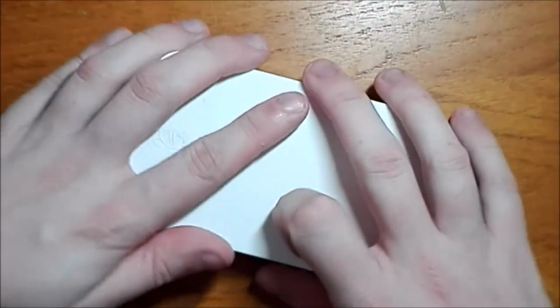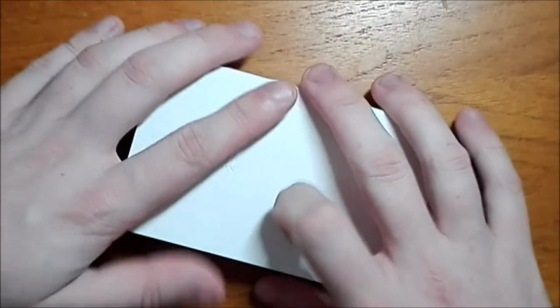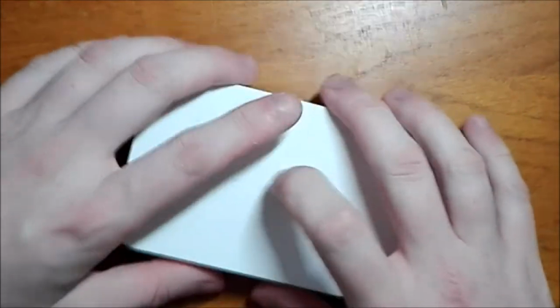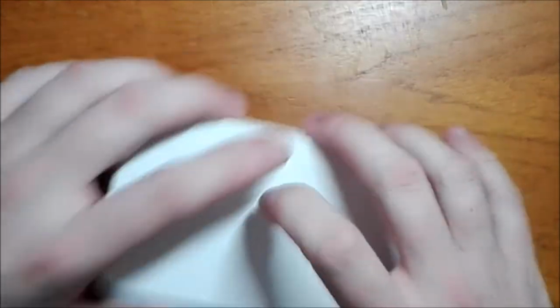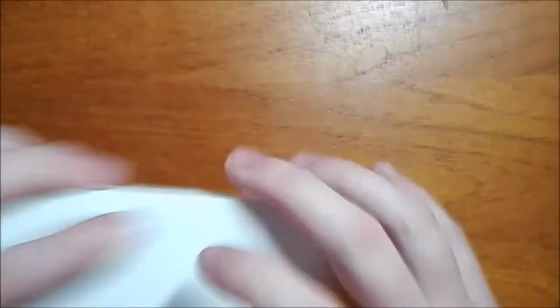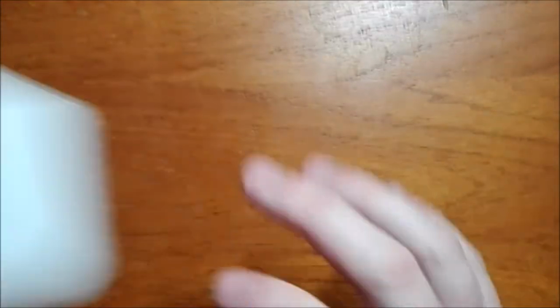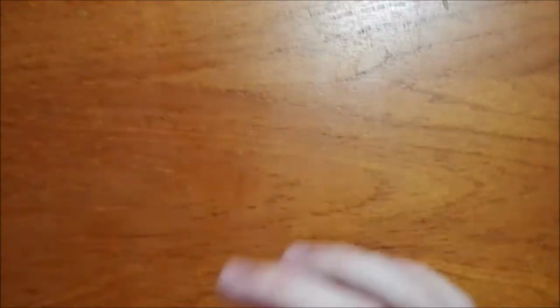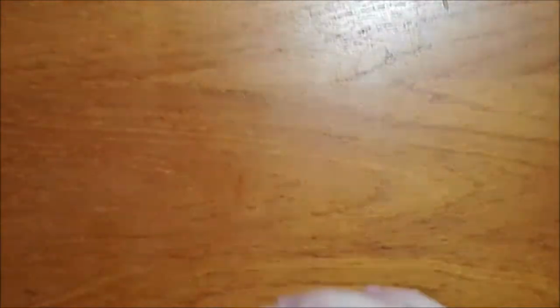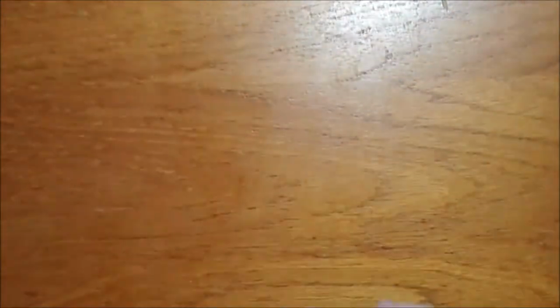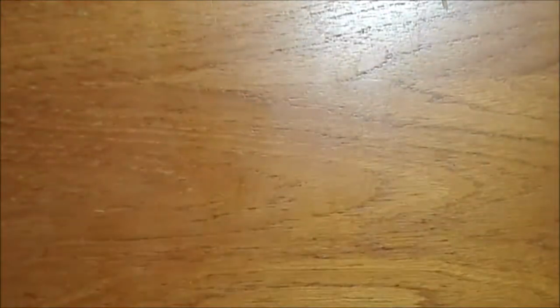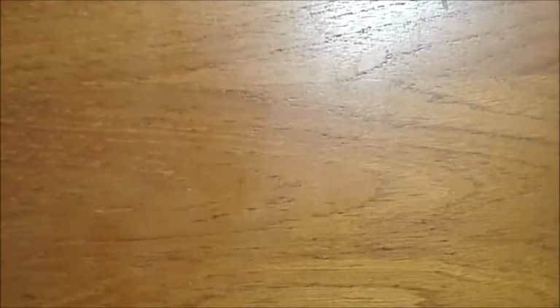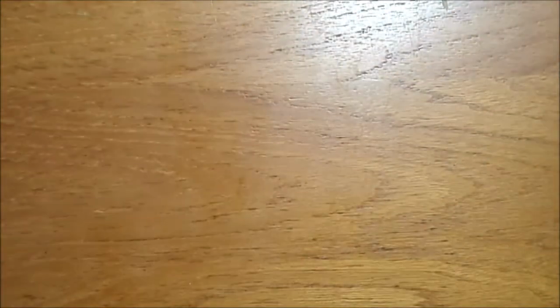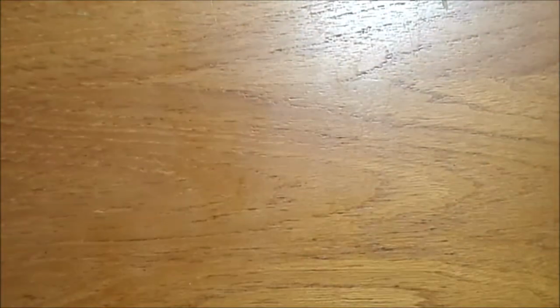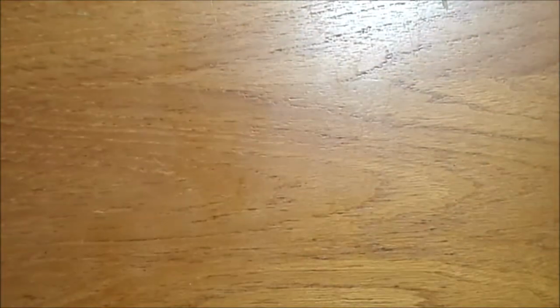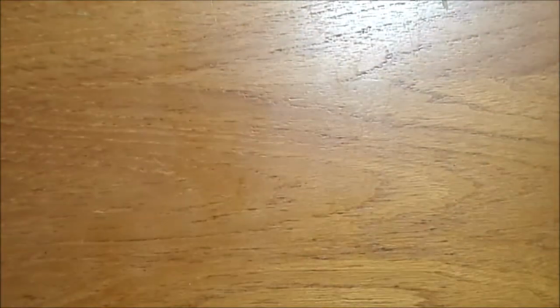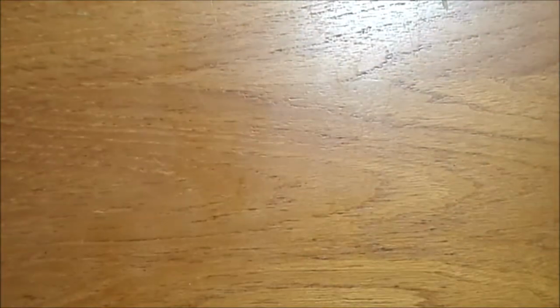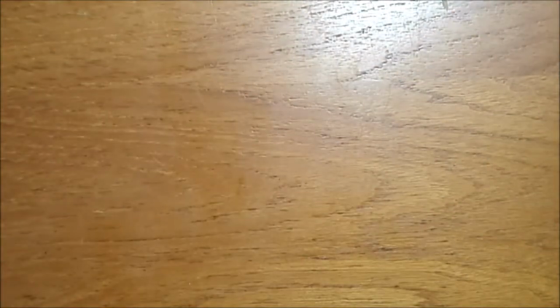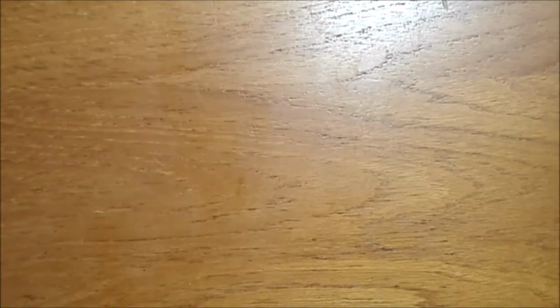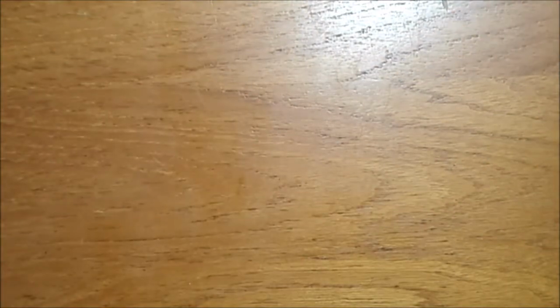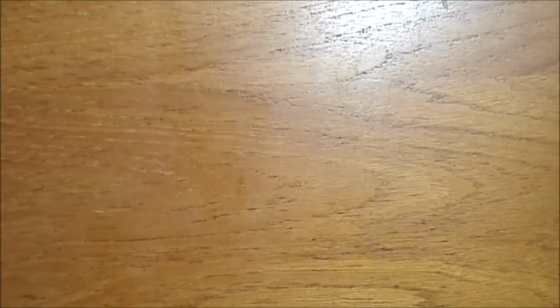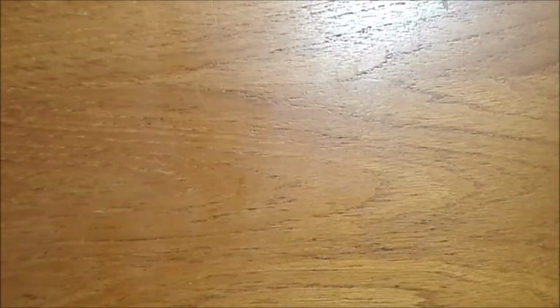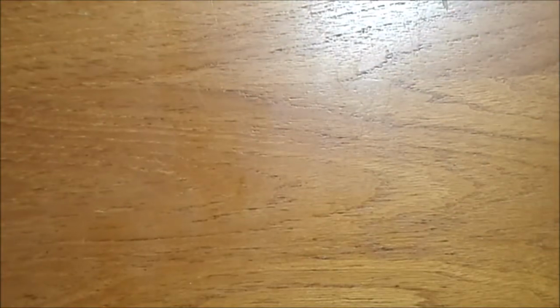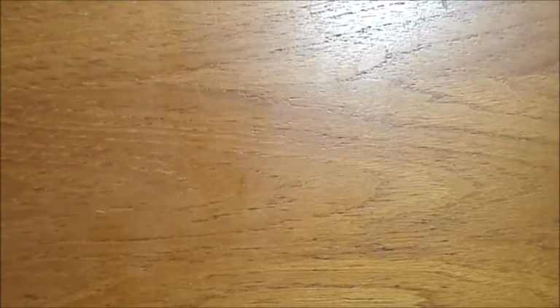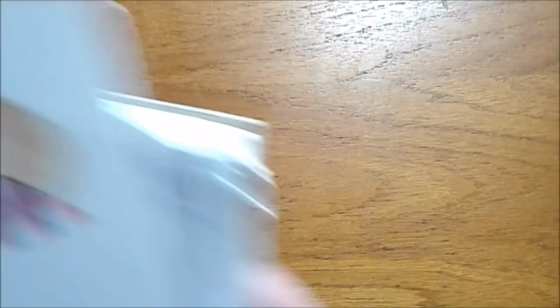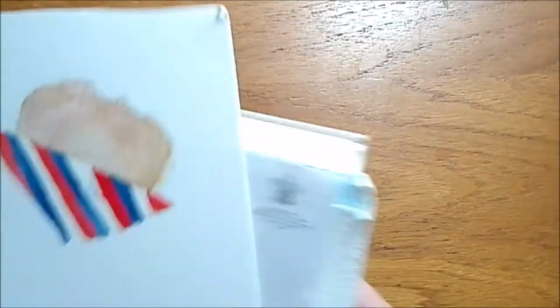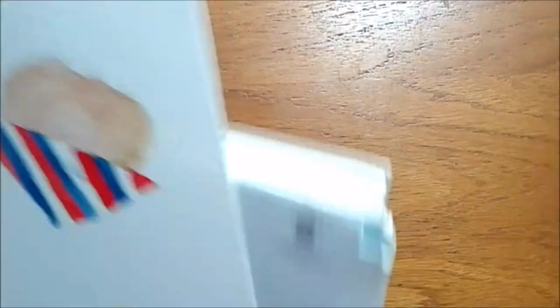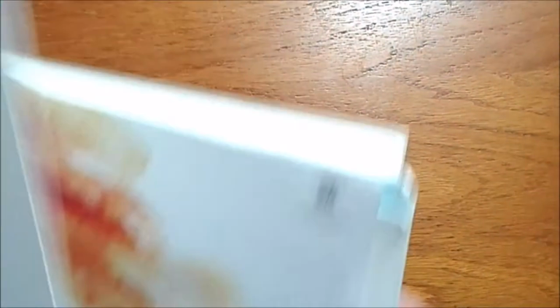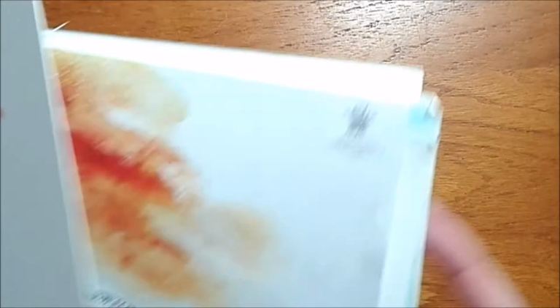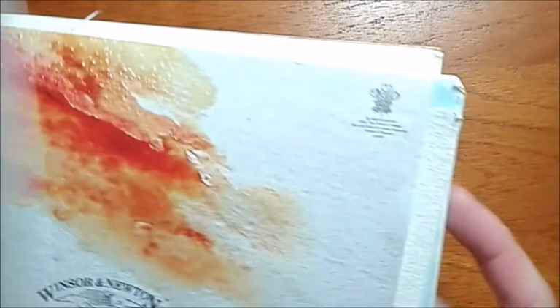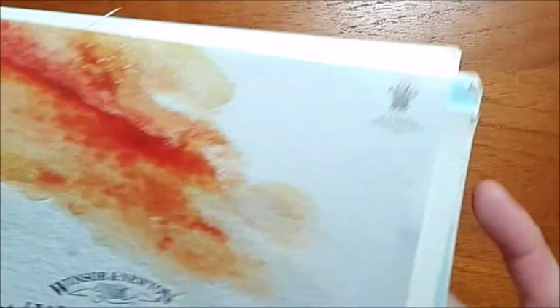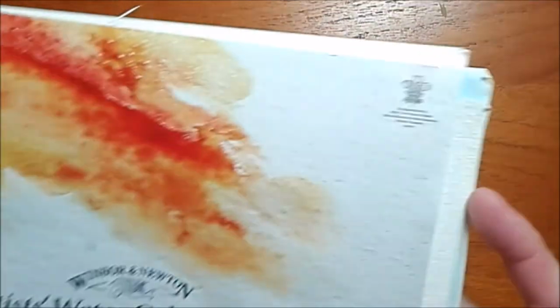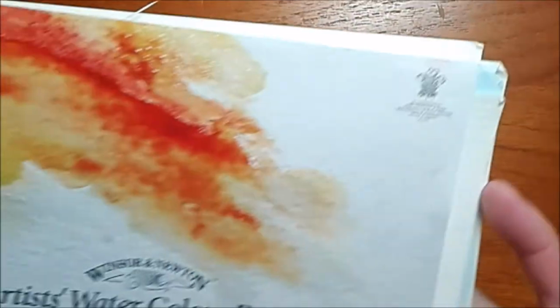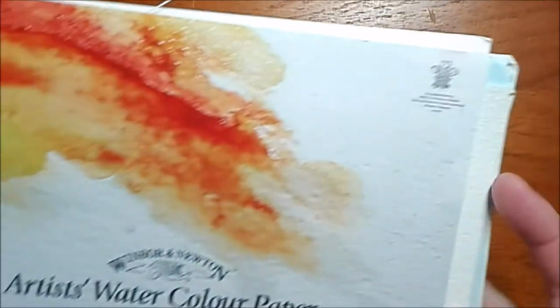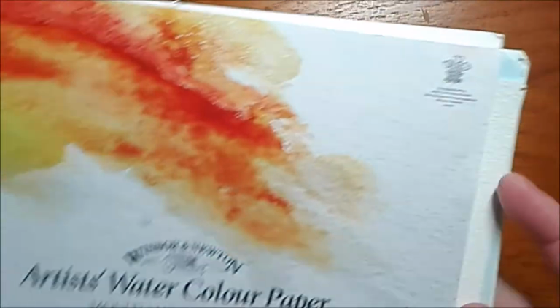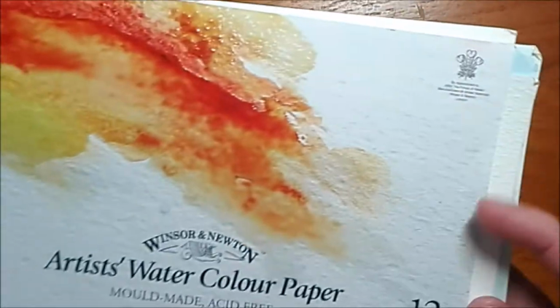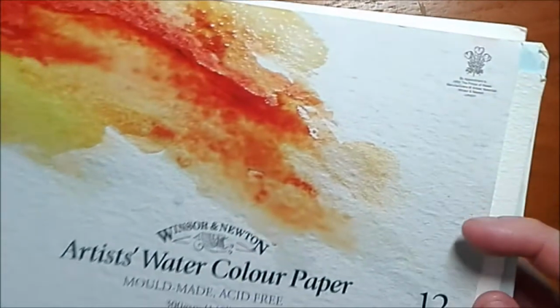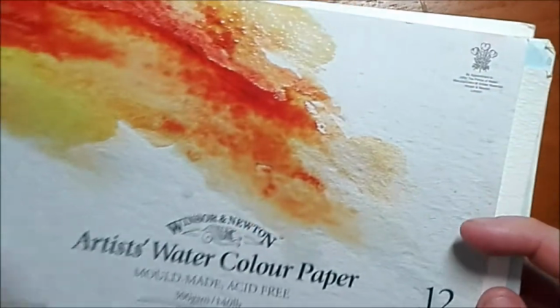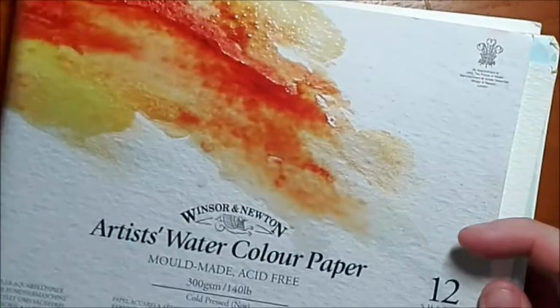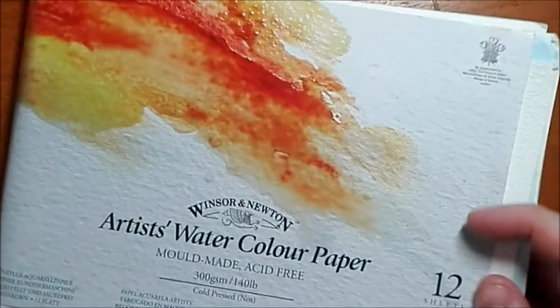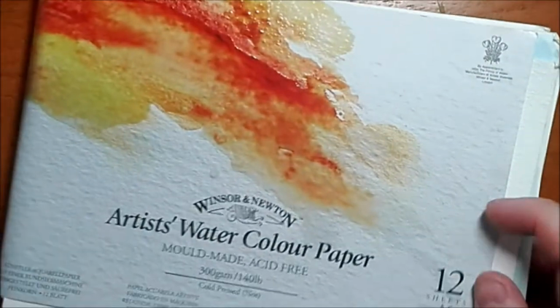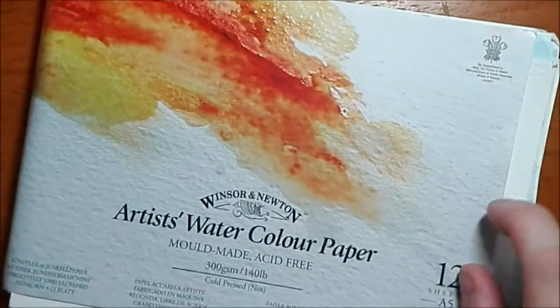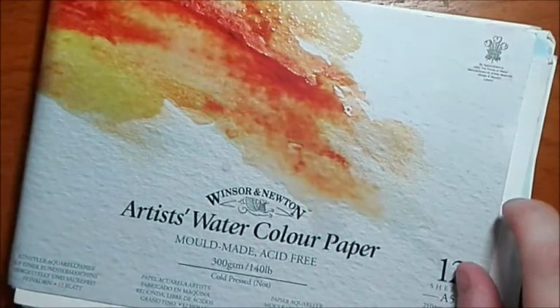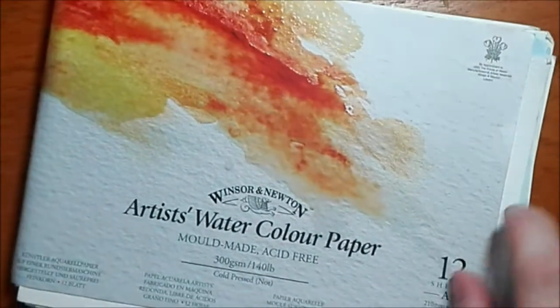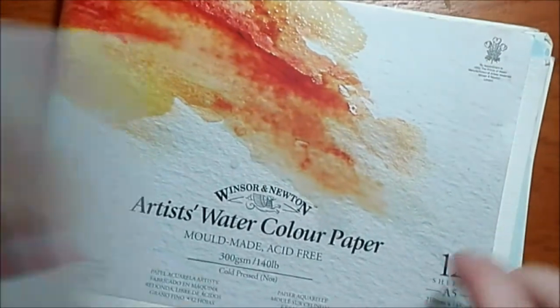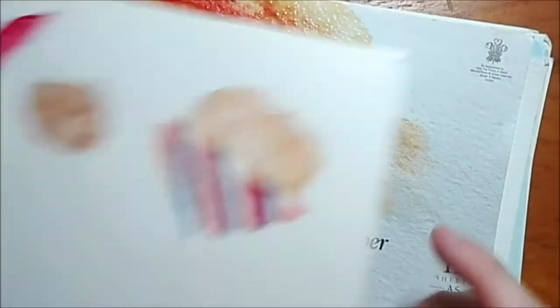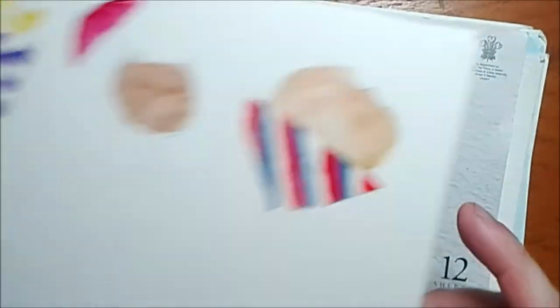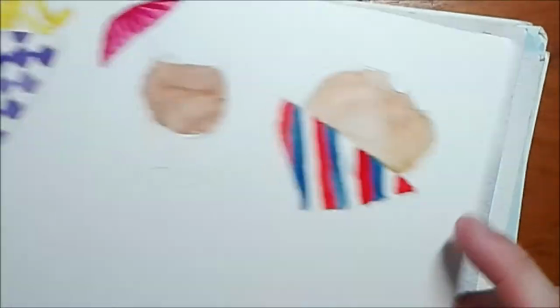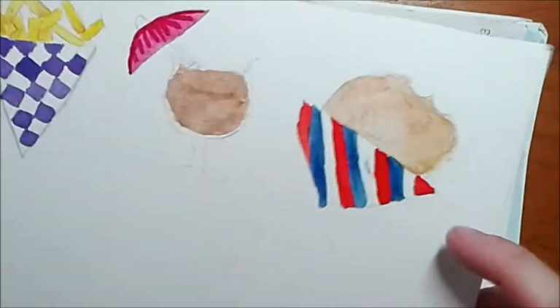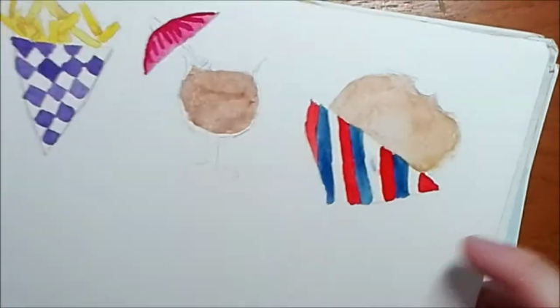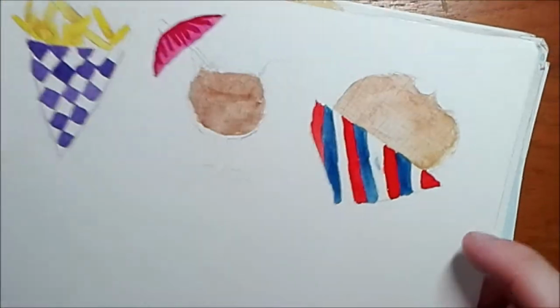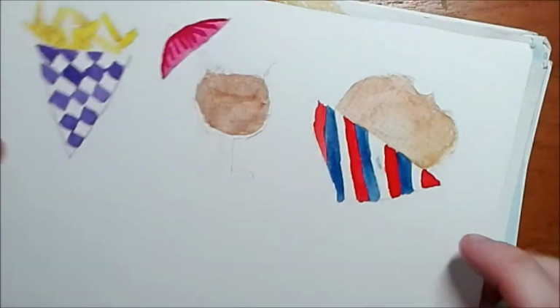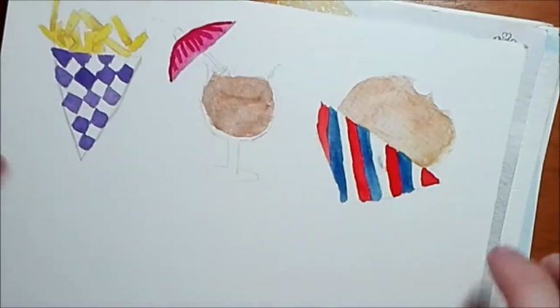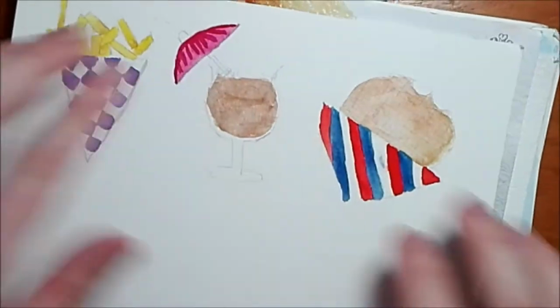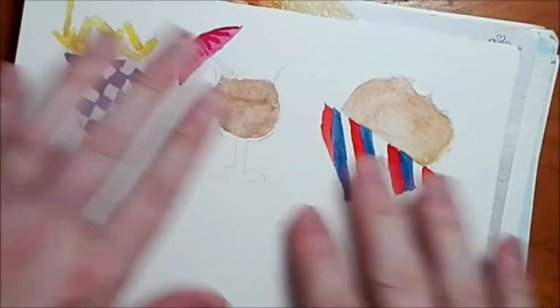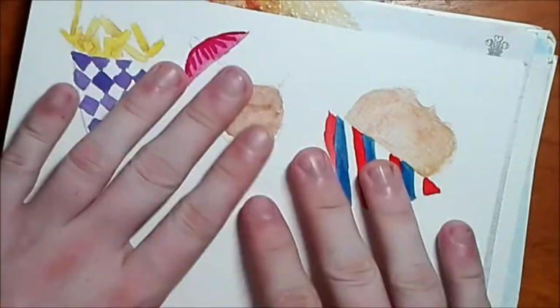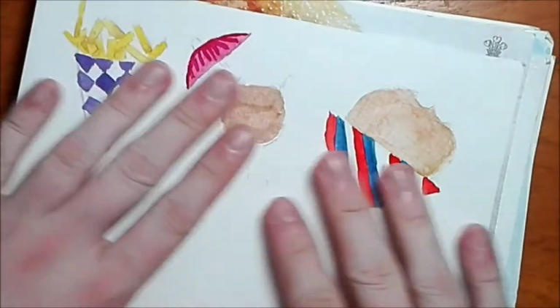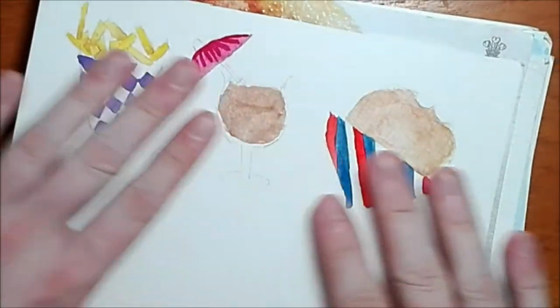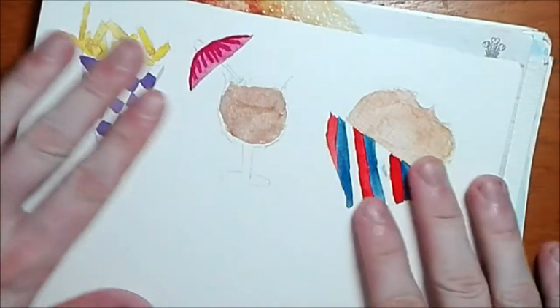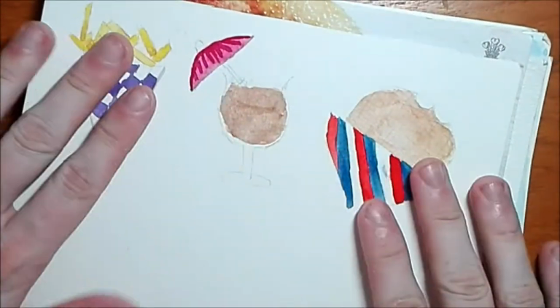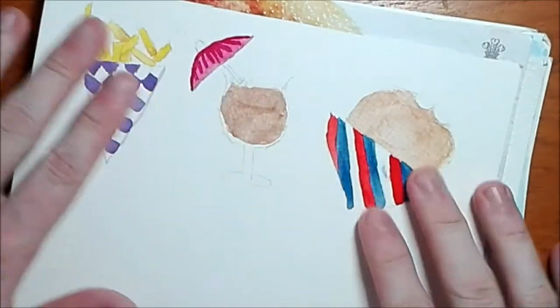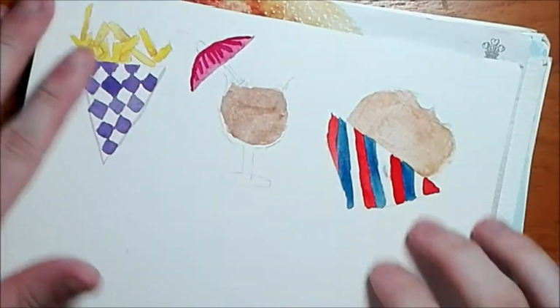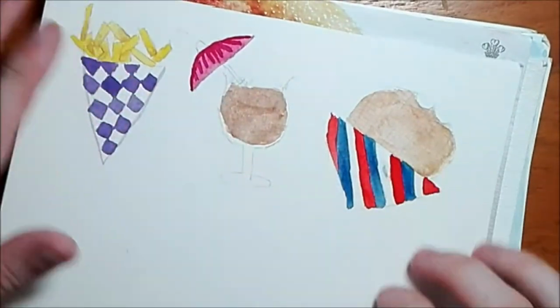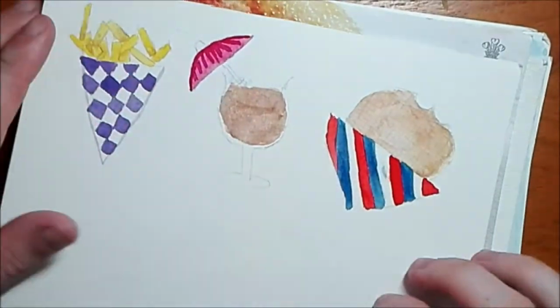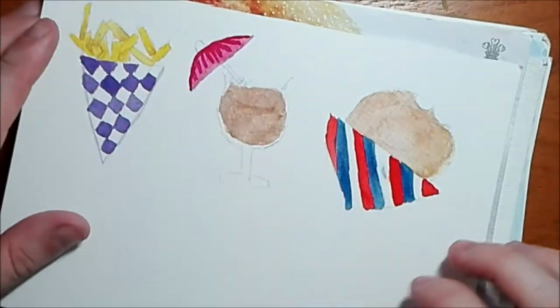The paper I took was Cold Press Winsor & Newton paper and Dale Brownlee hot pressed paper.